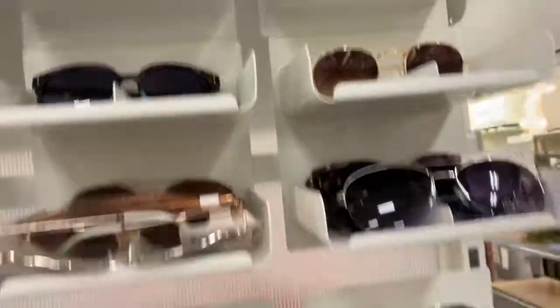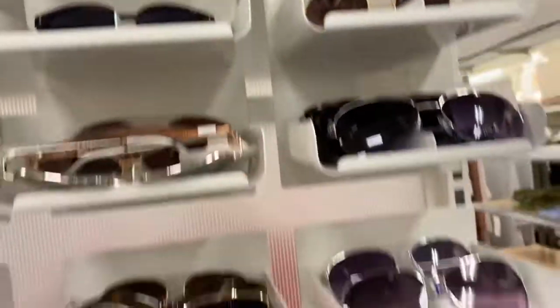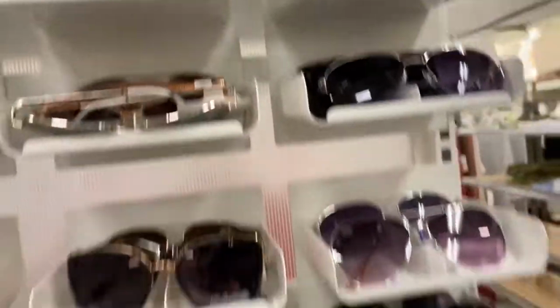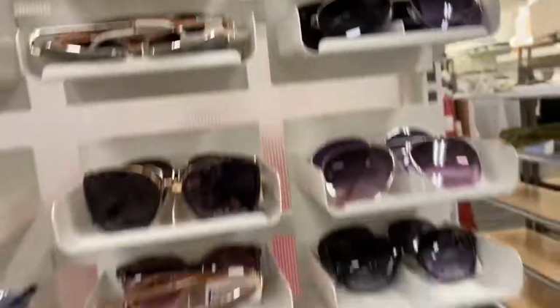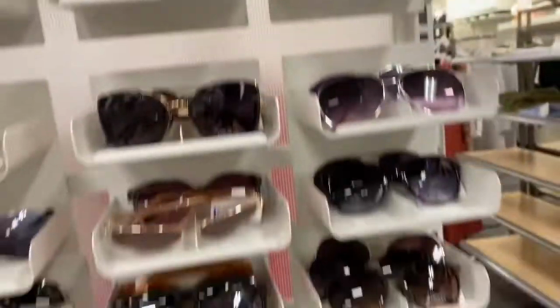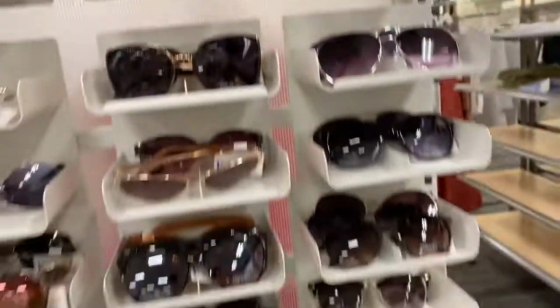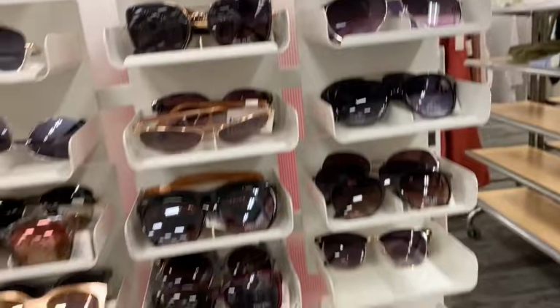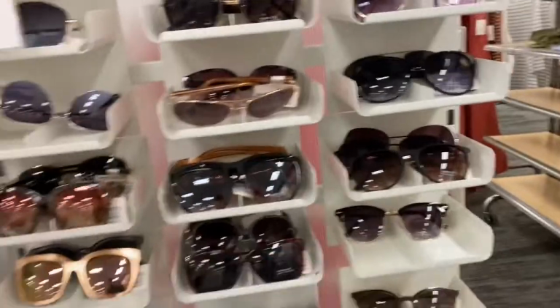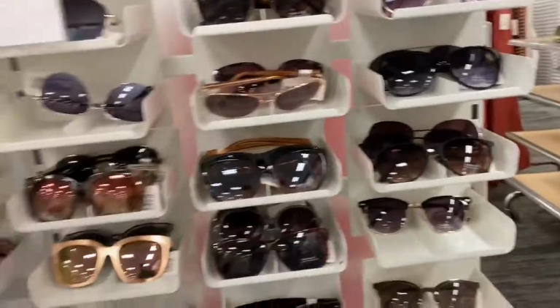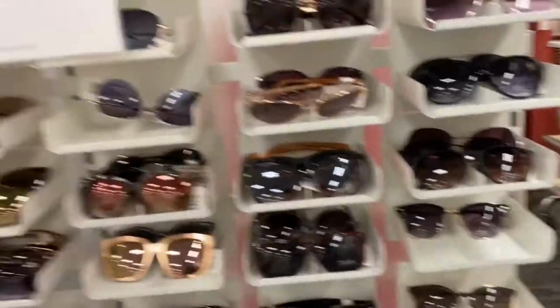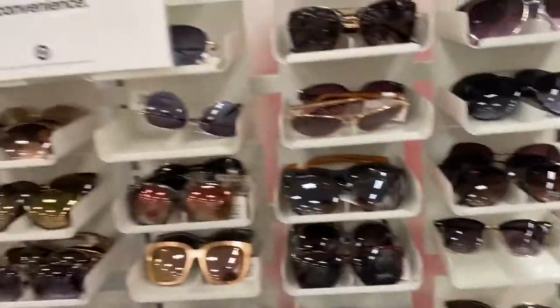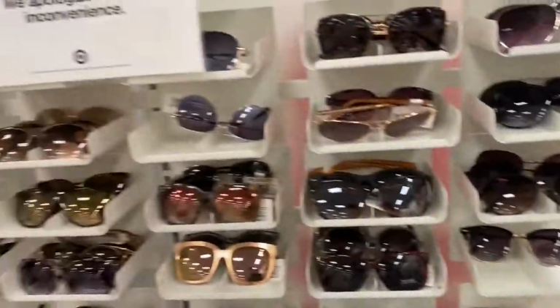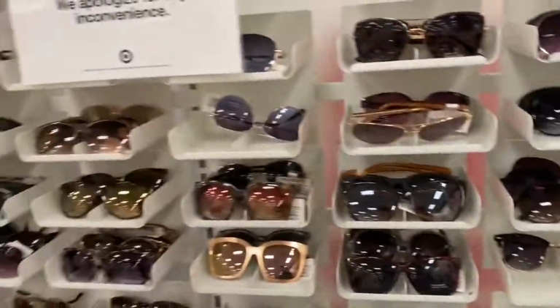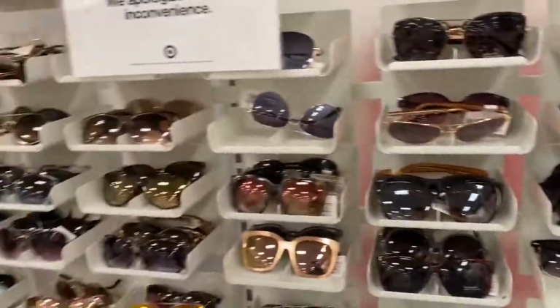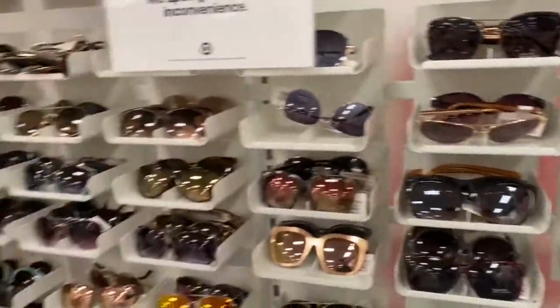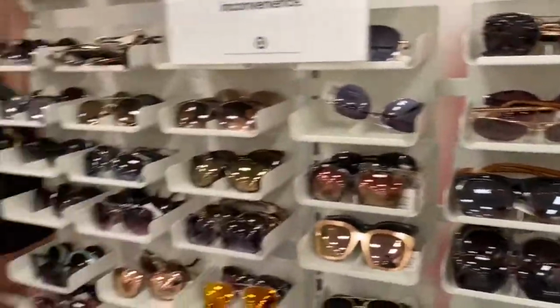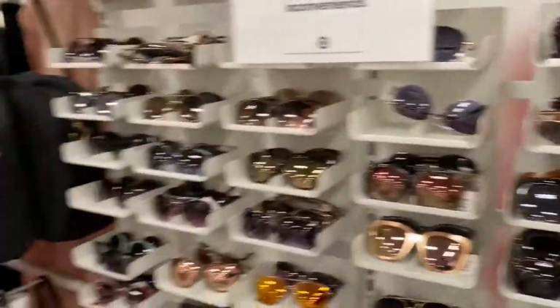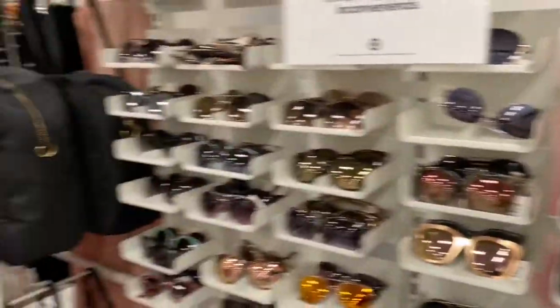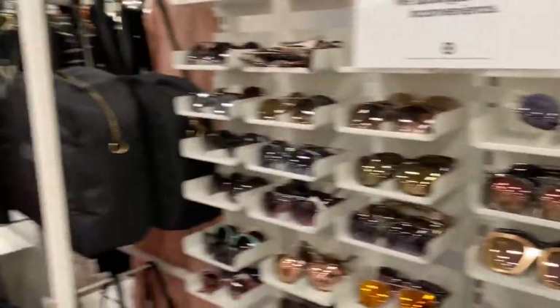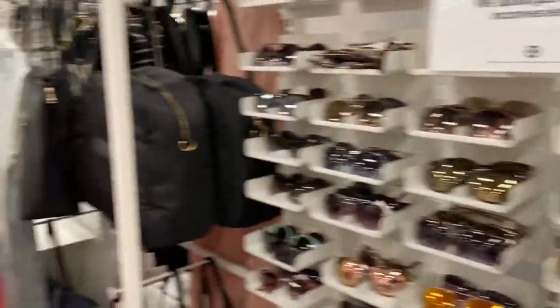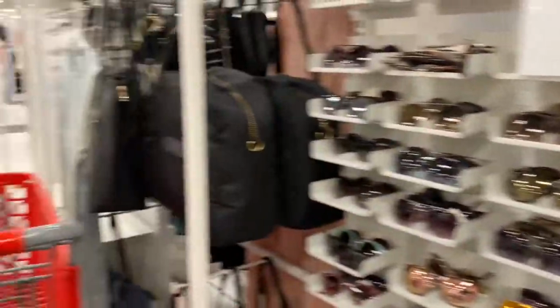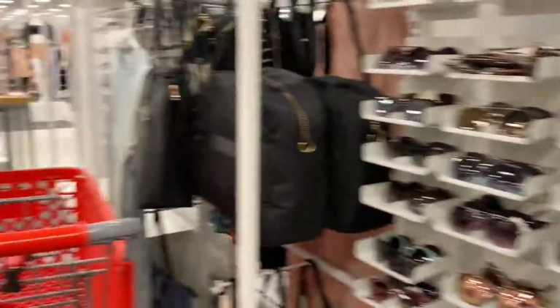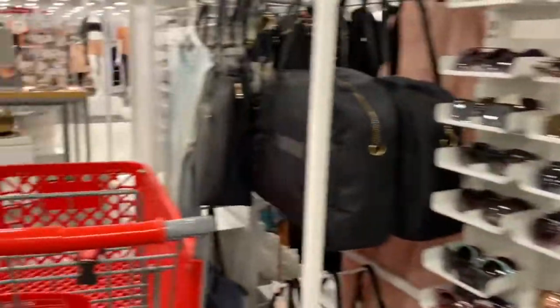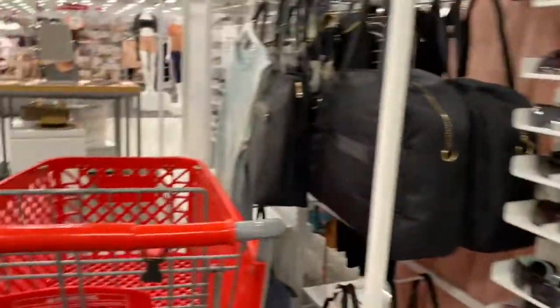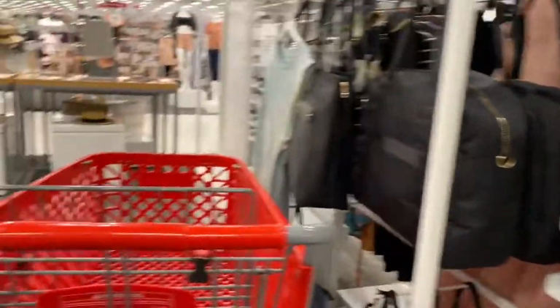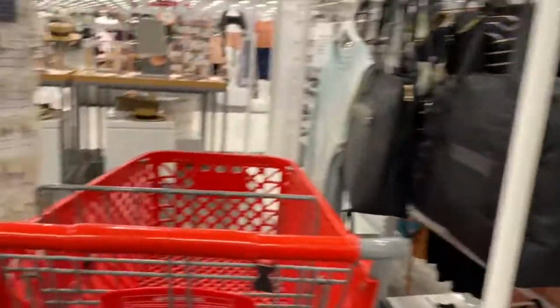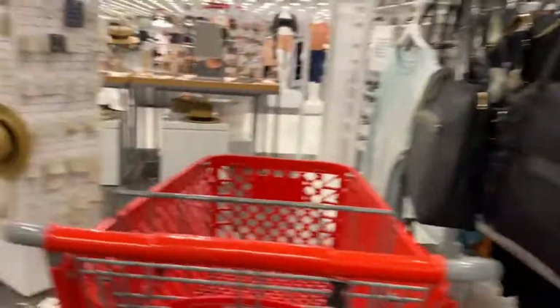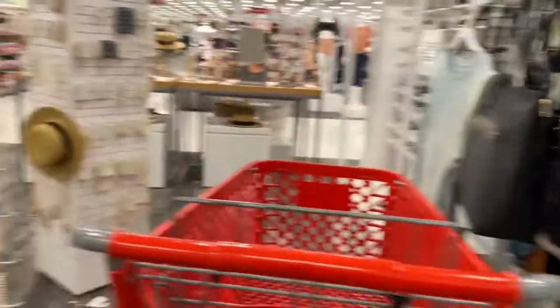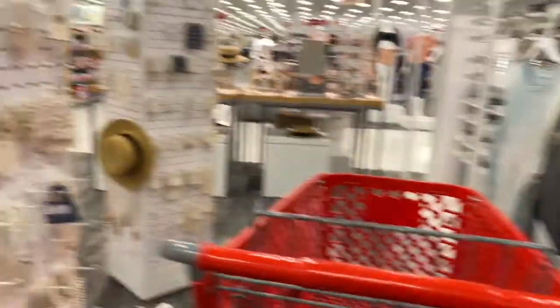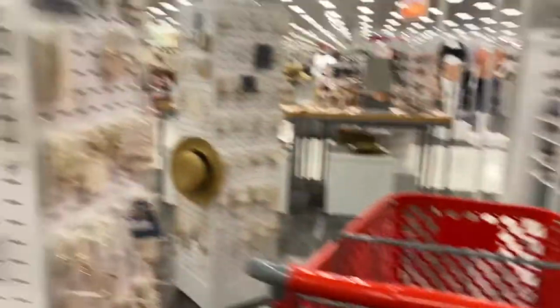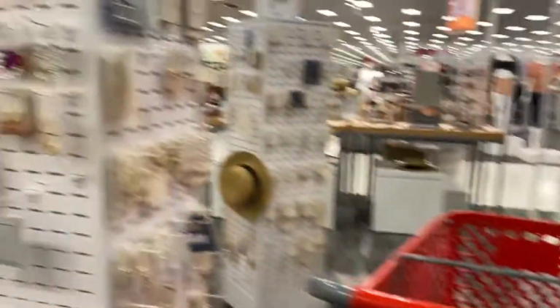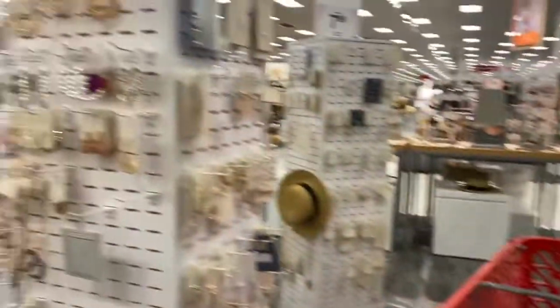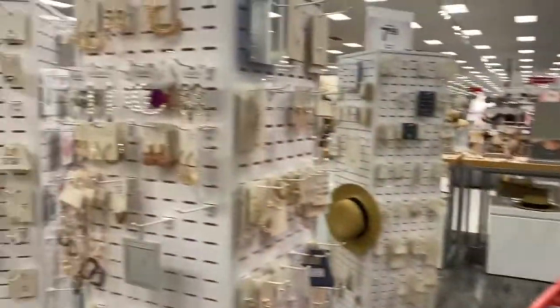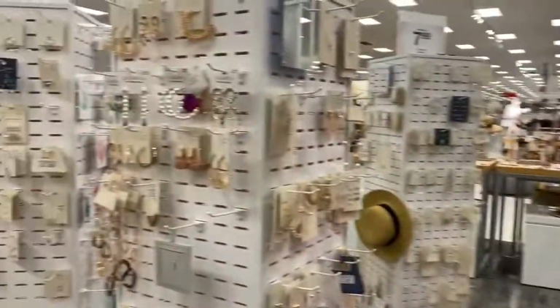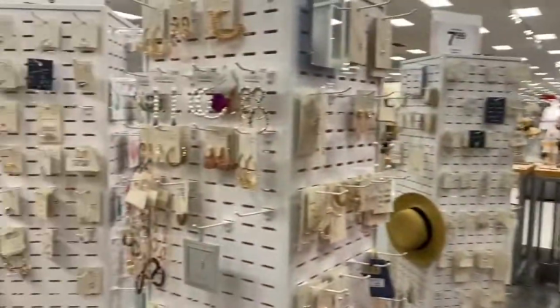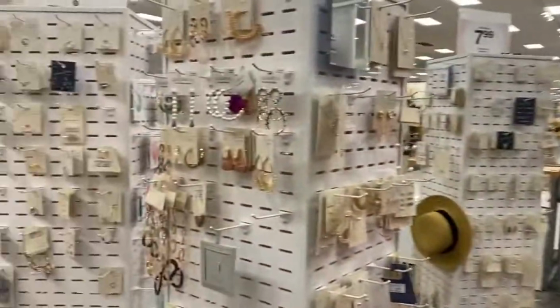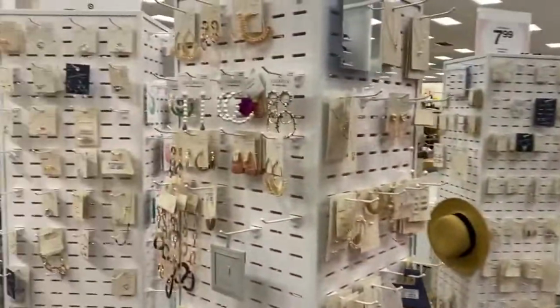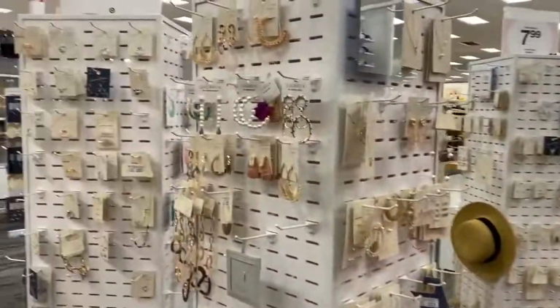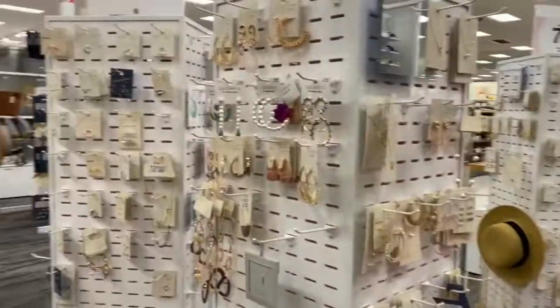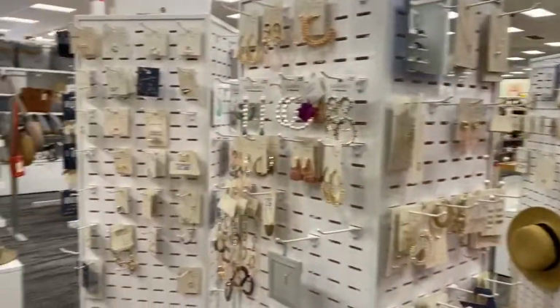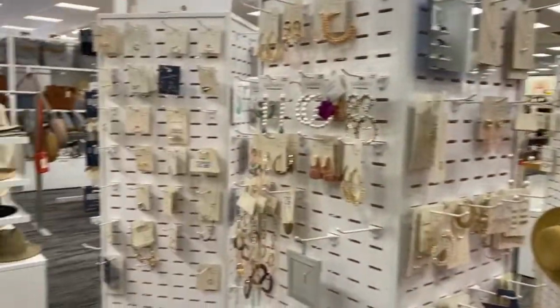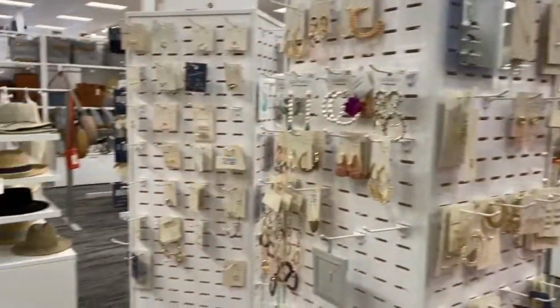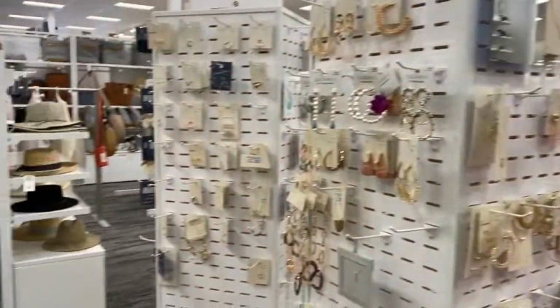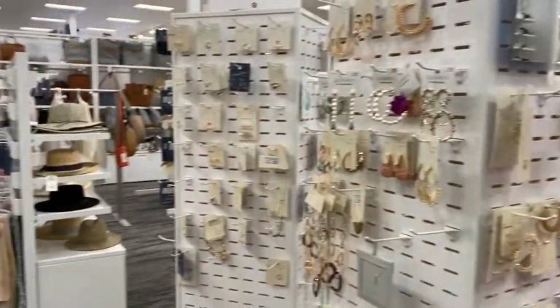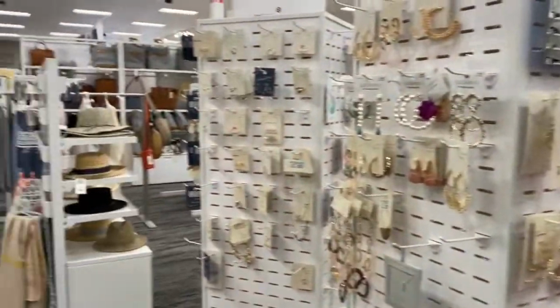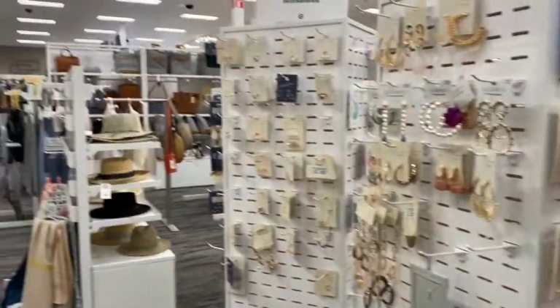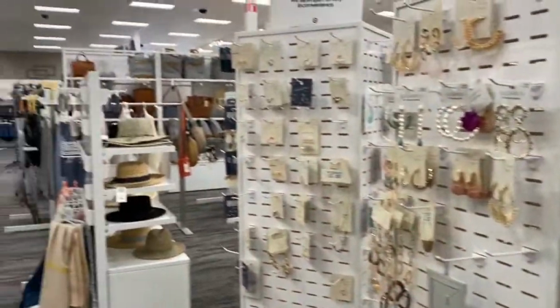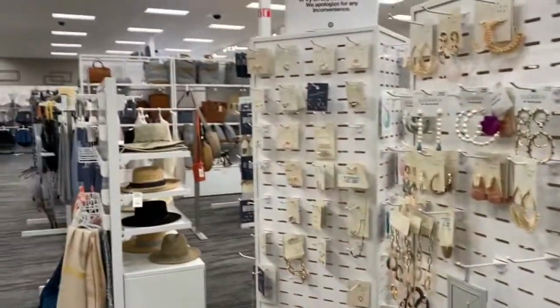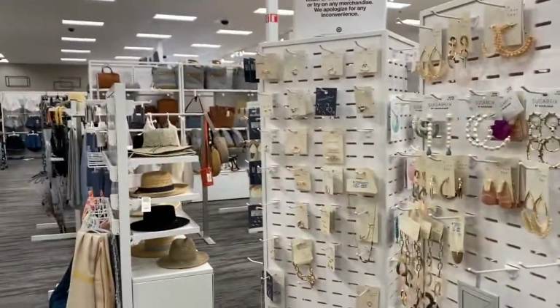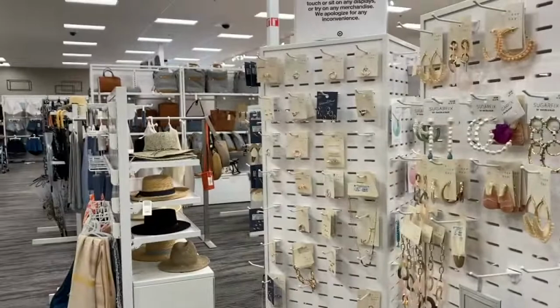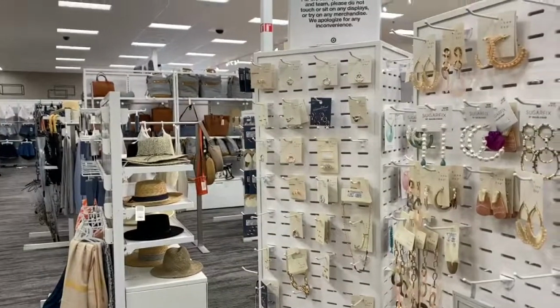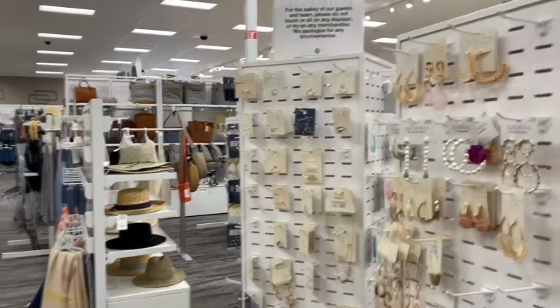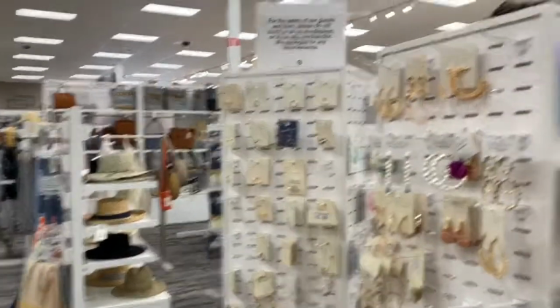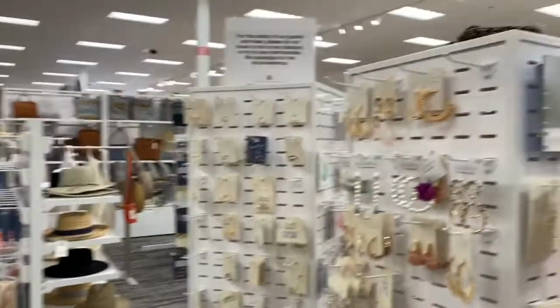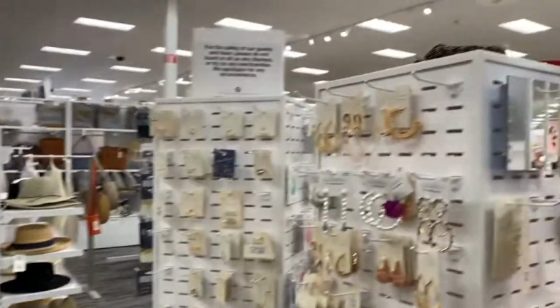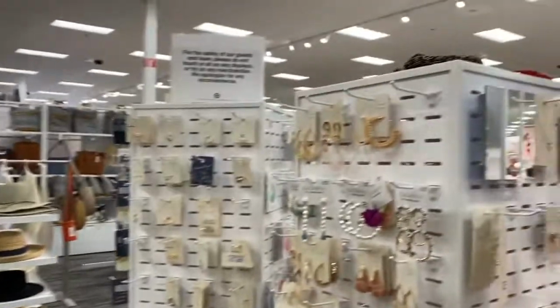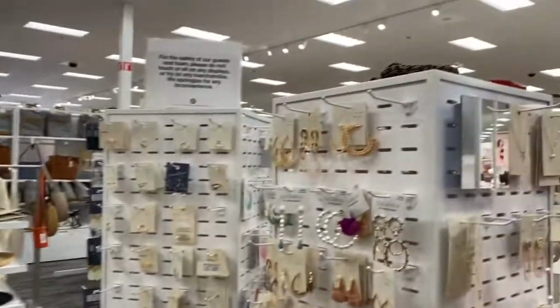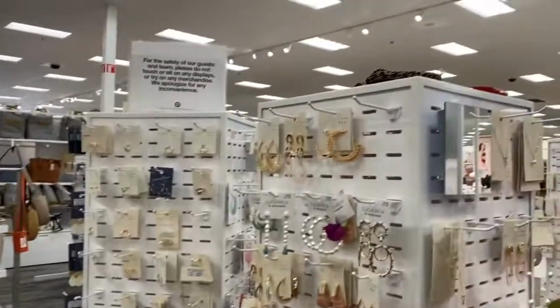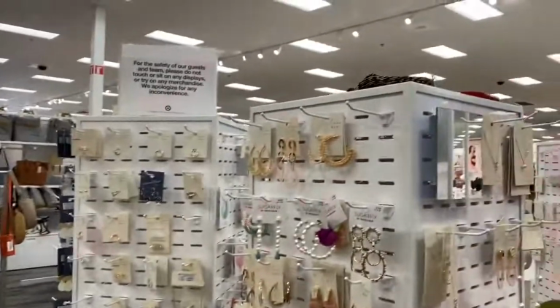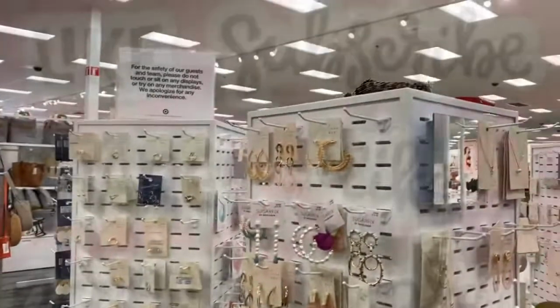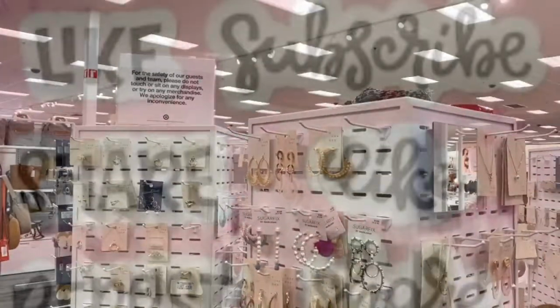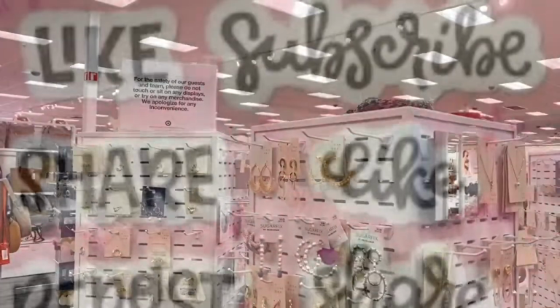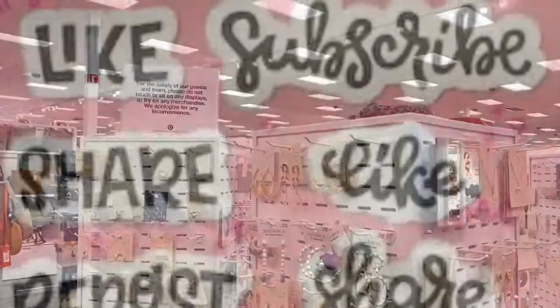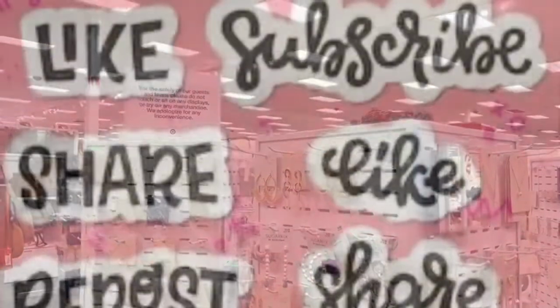So guys, thank you for coming with me to Target to check out their bags and some accessories. I'll see you in the next video!